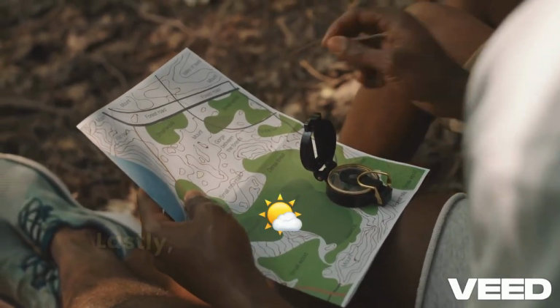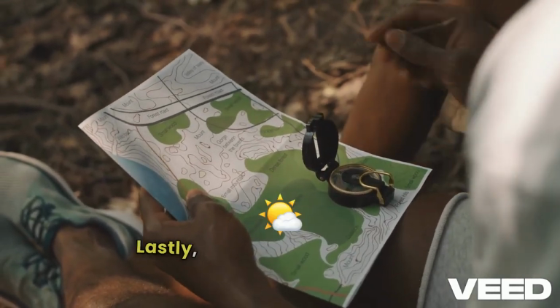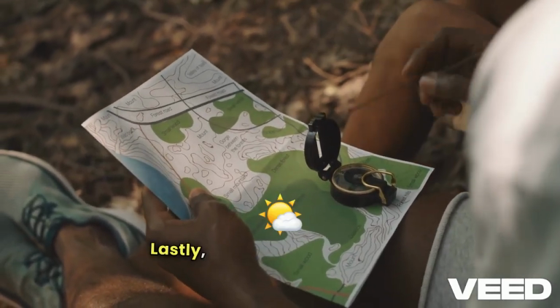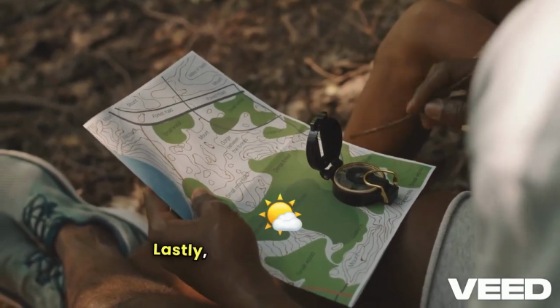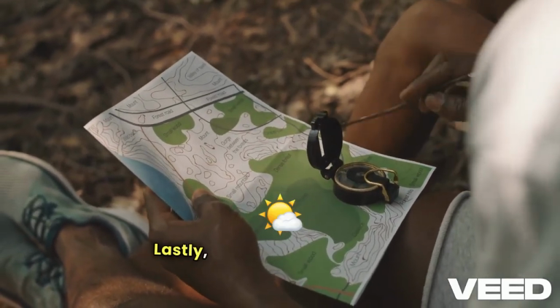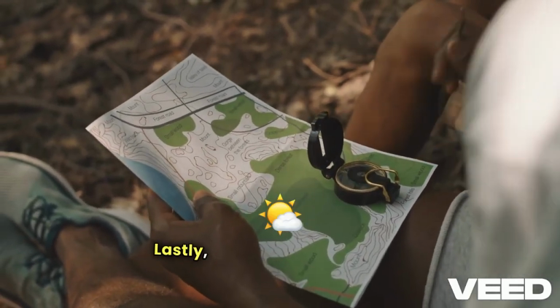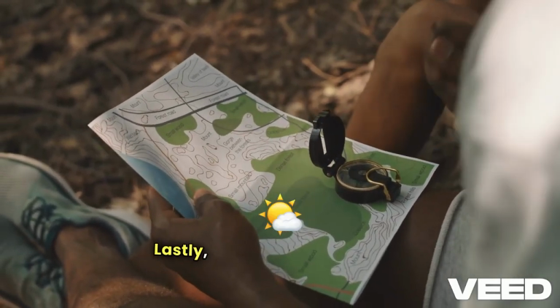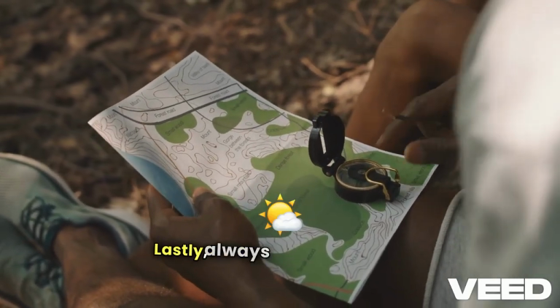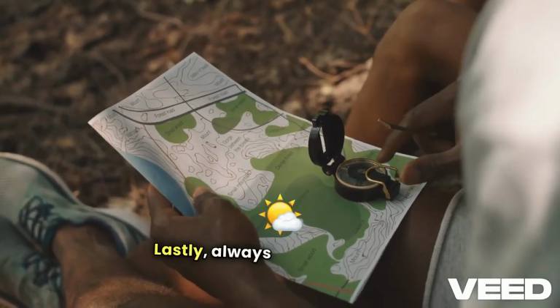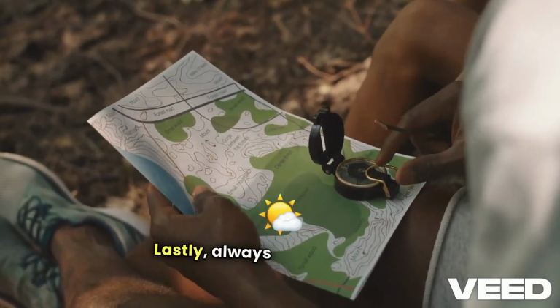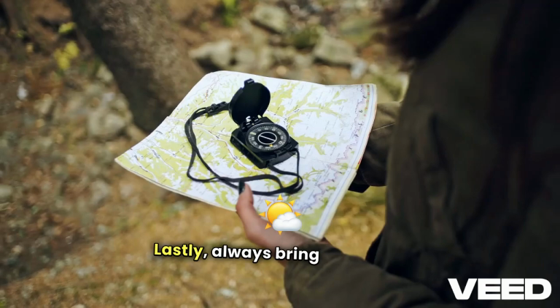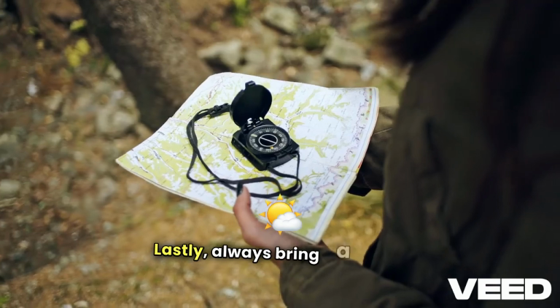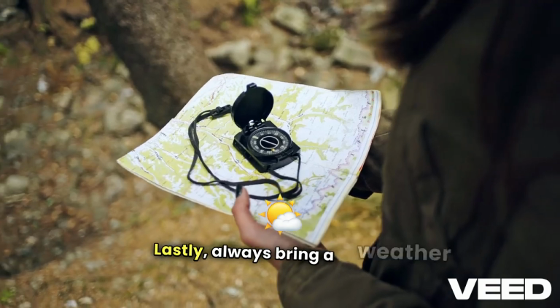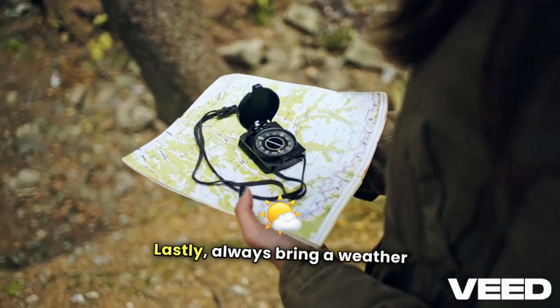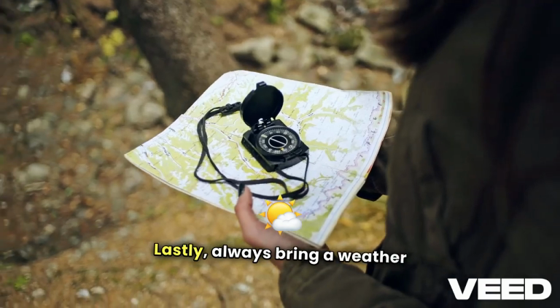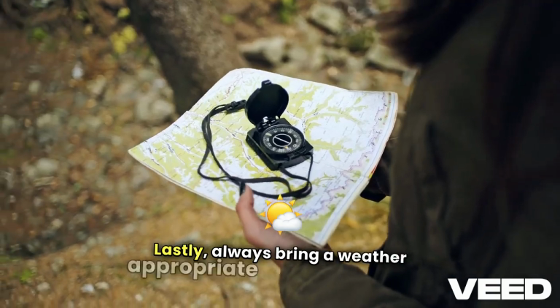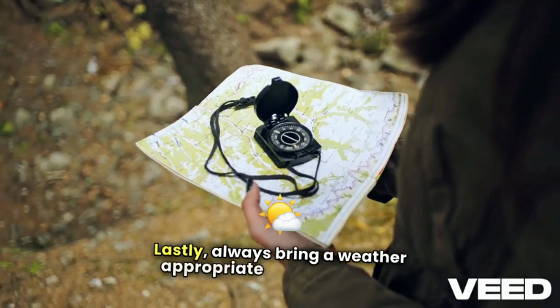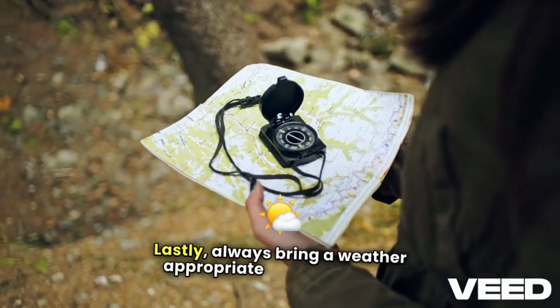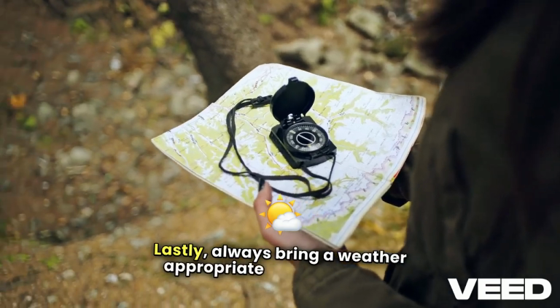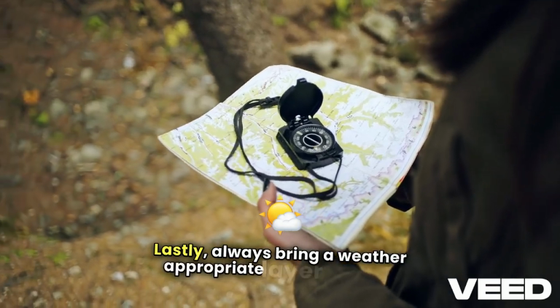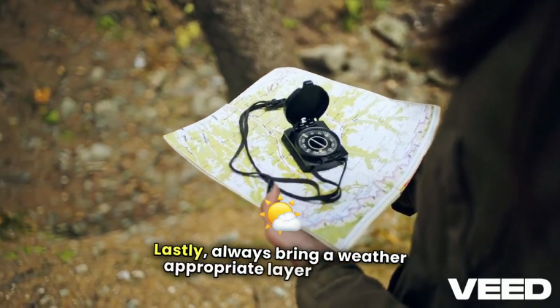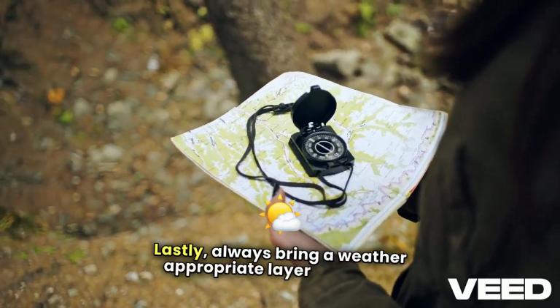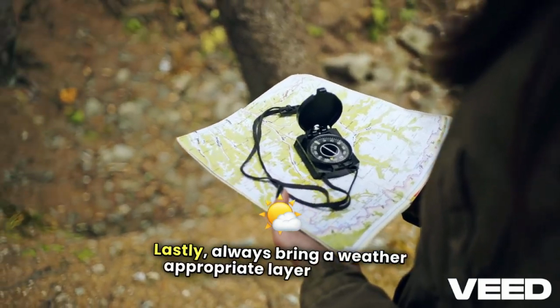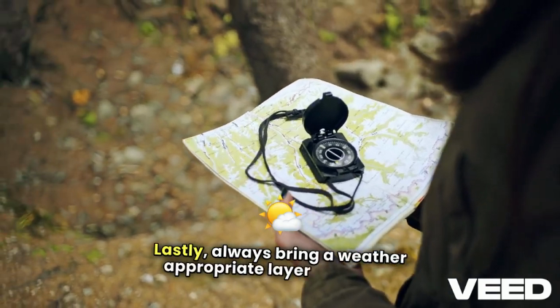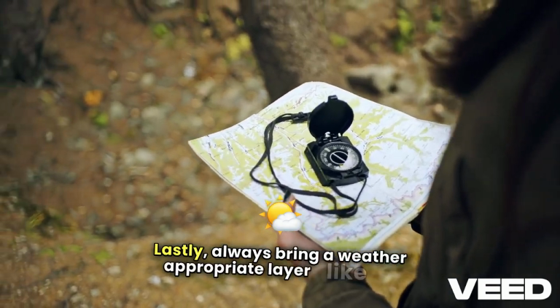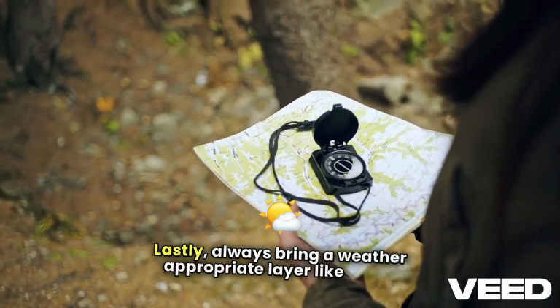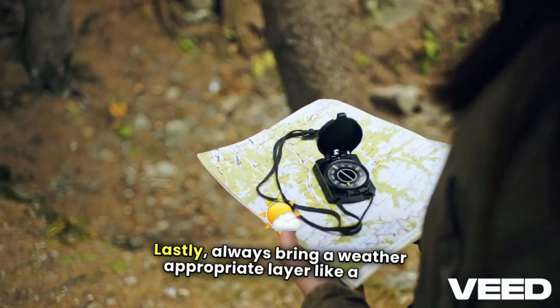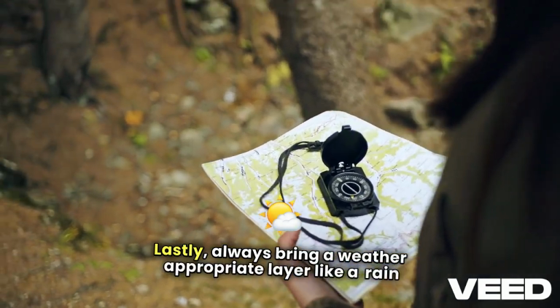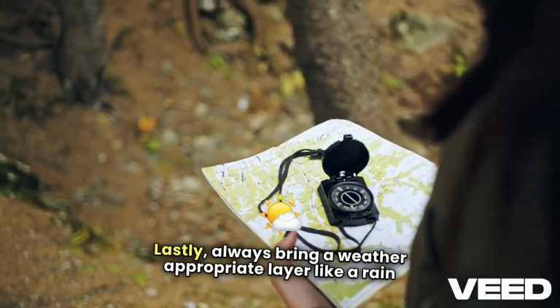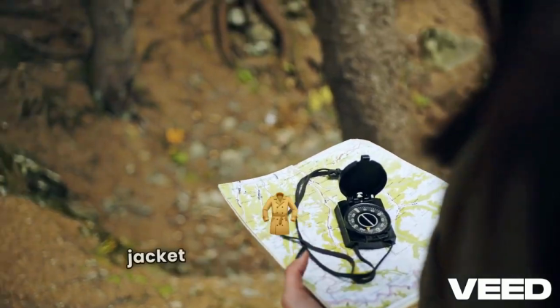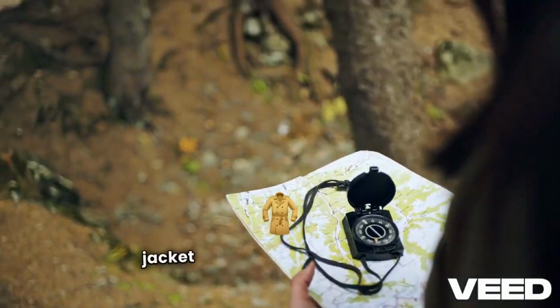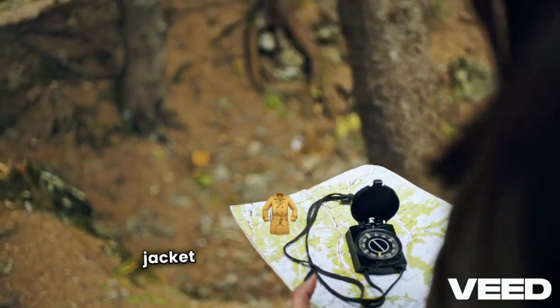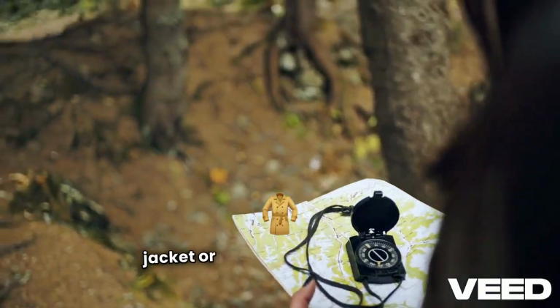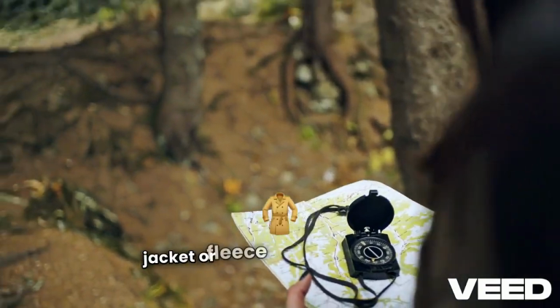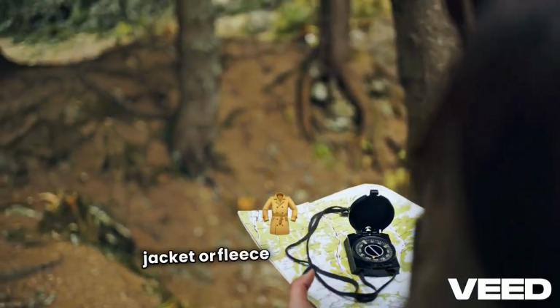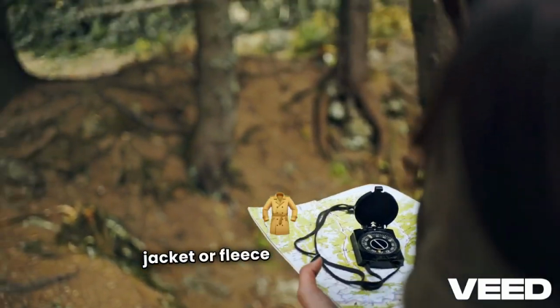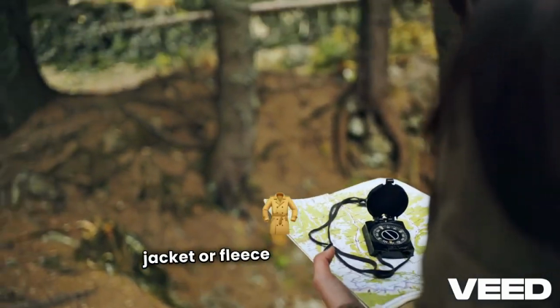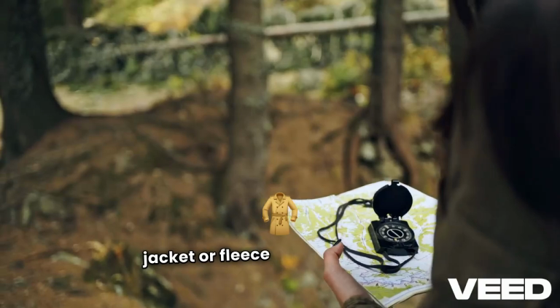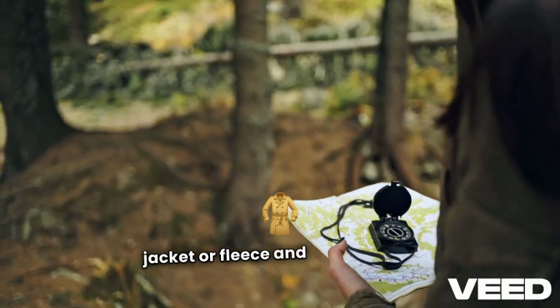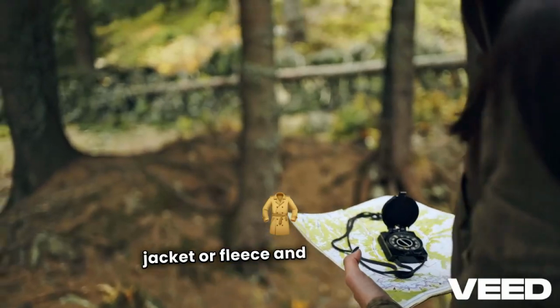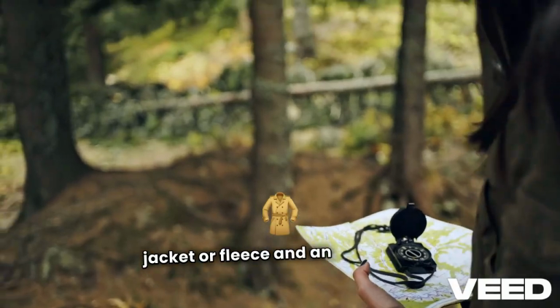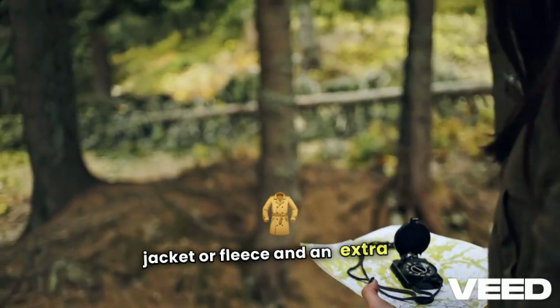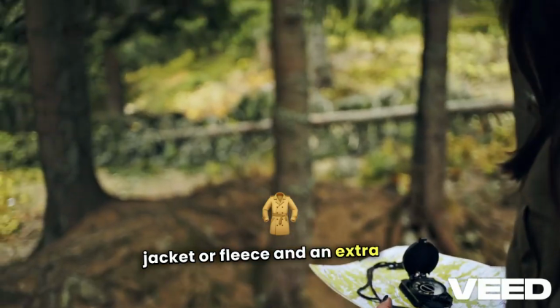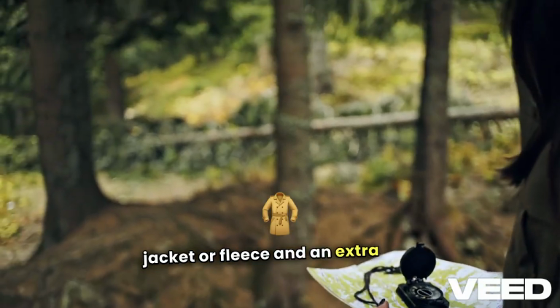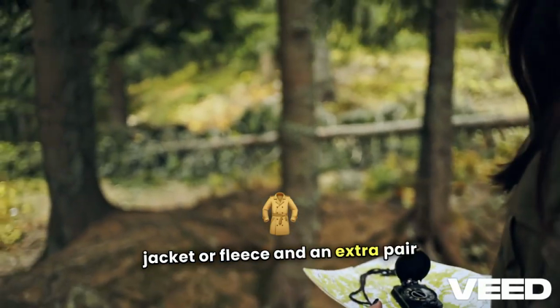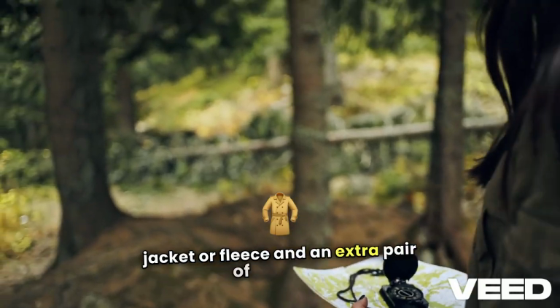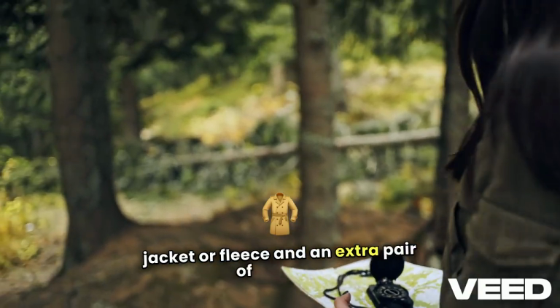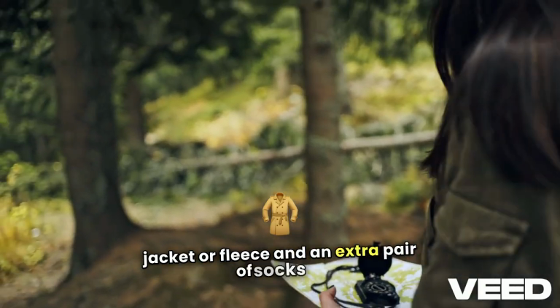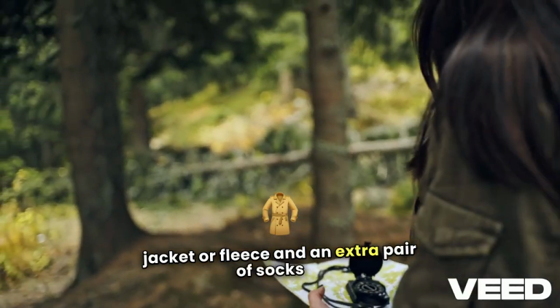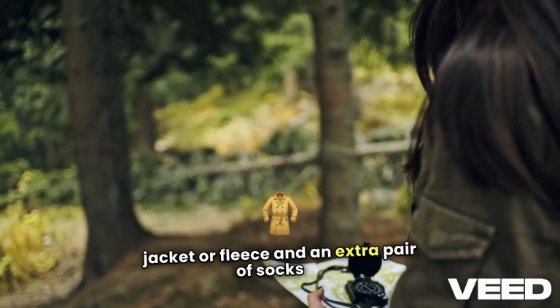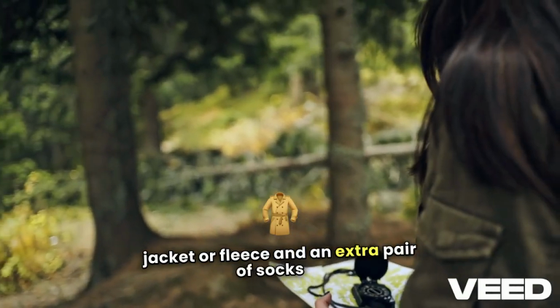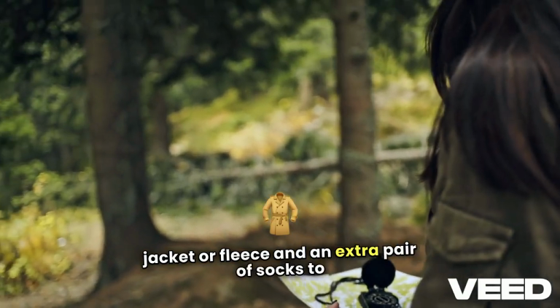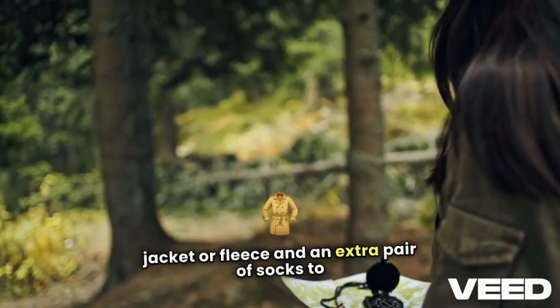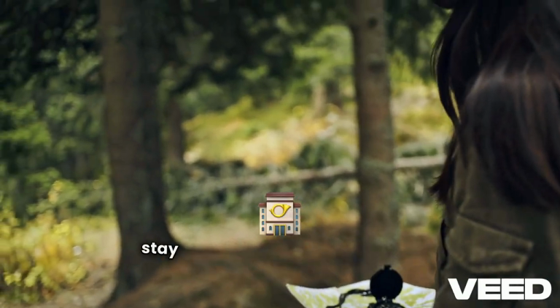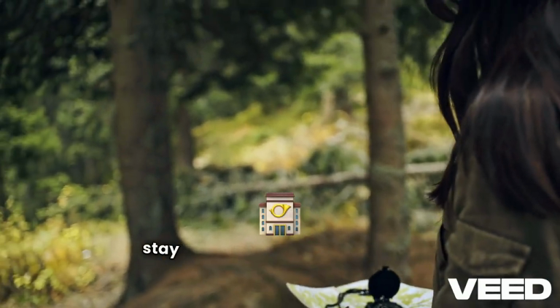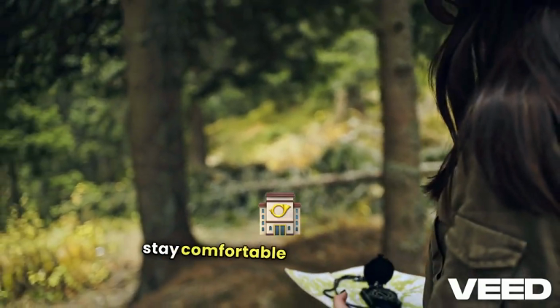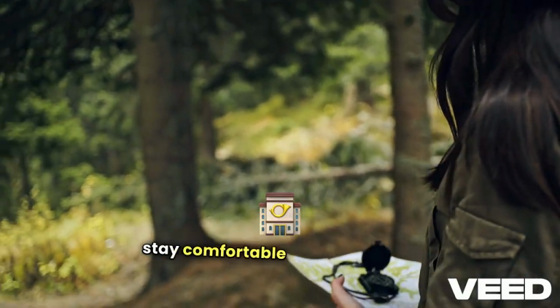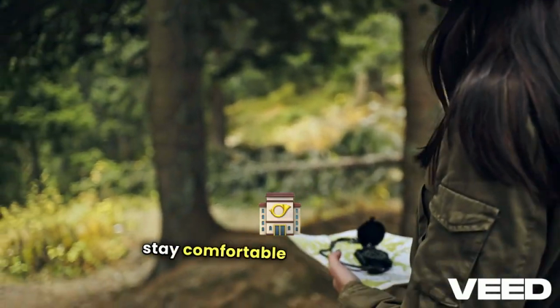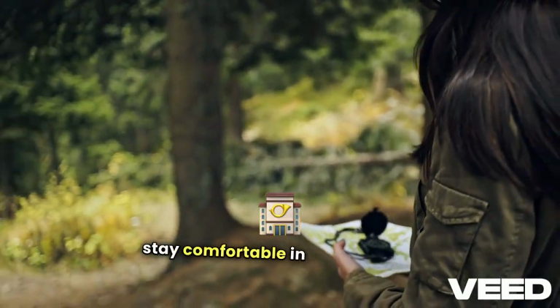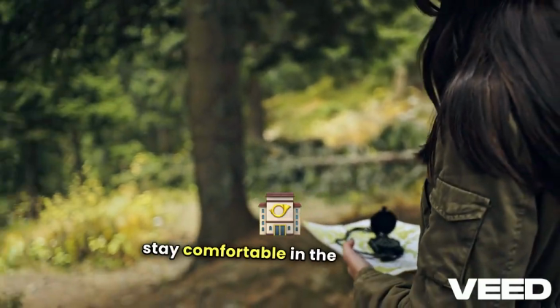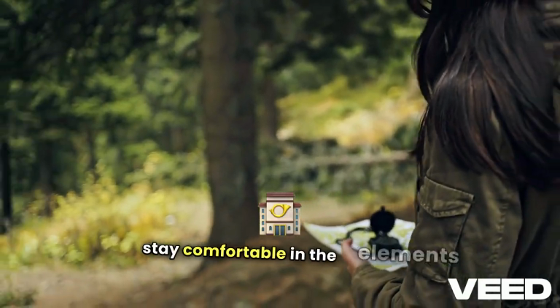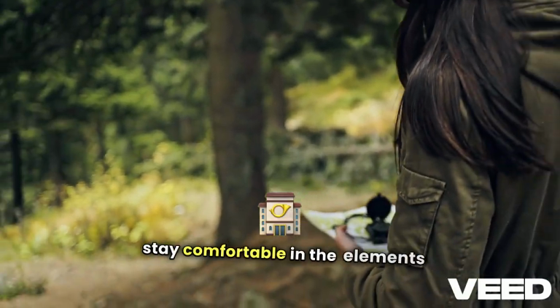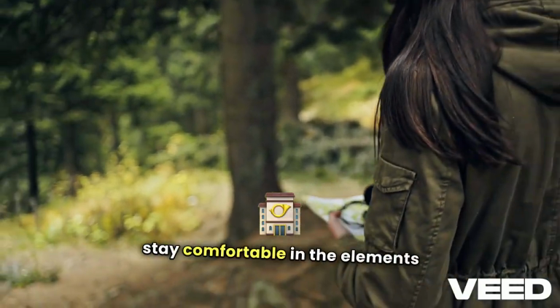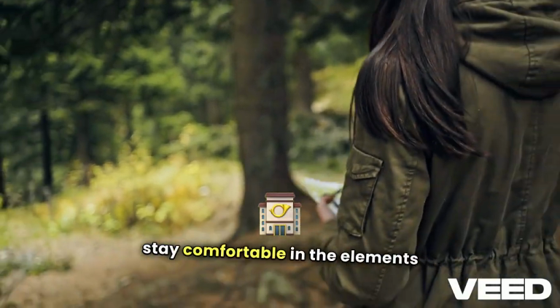Lastly, always bring a weather-appropriate layer, like a rain jacket or fleece, and an extra pair of socks to stay comfortable in the elements.